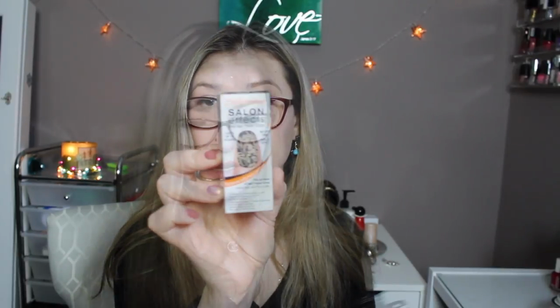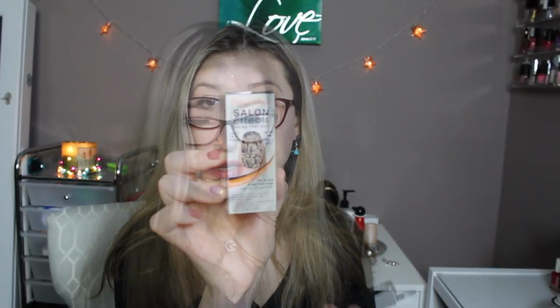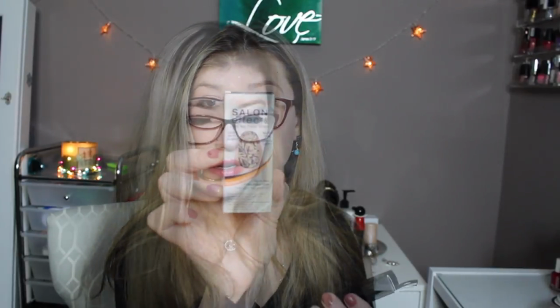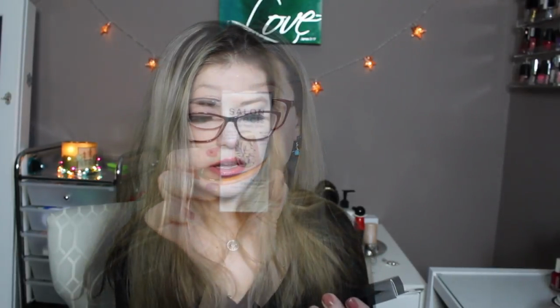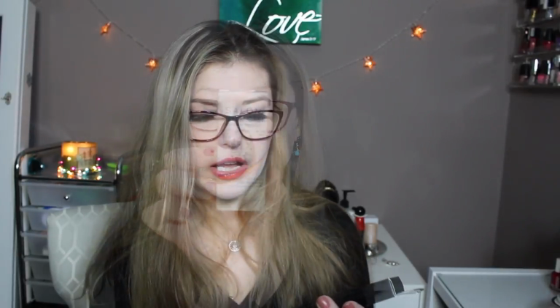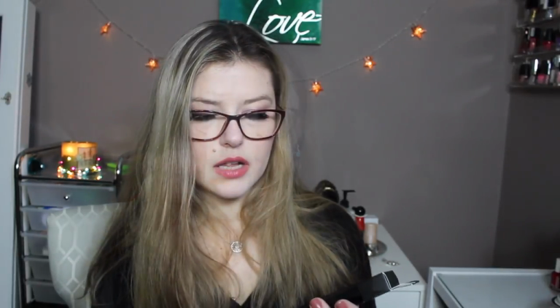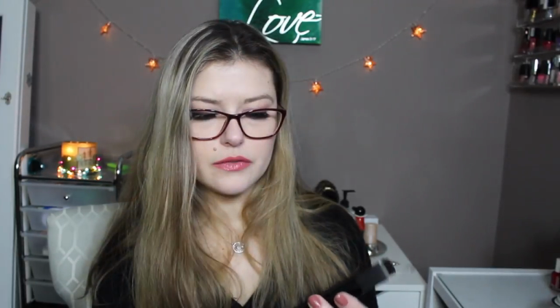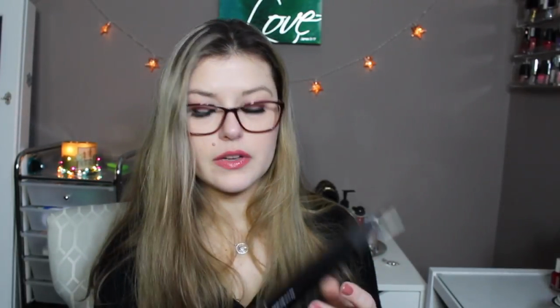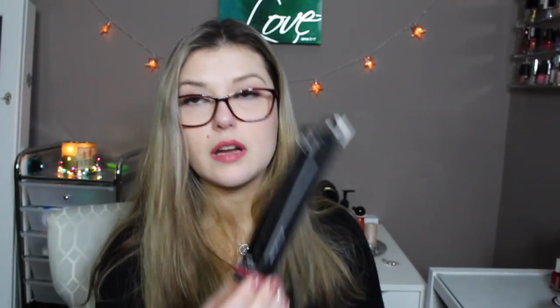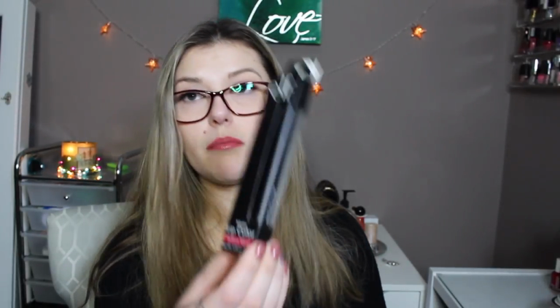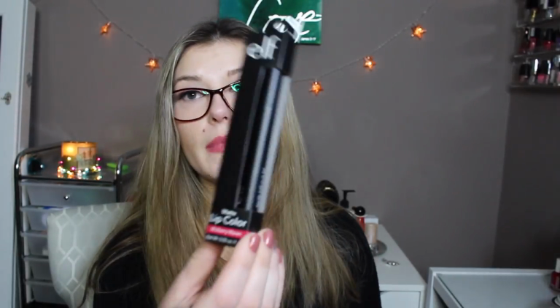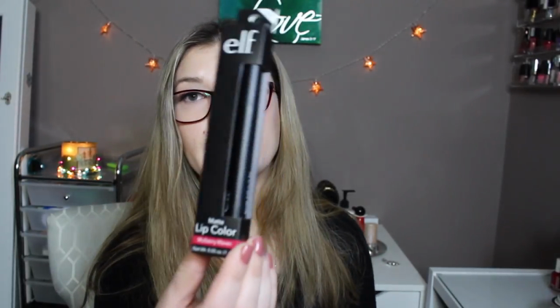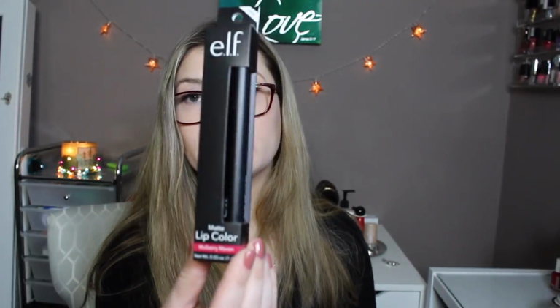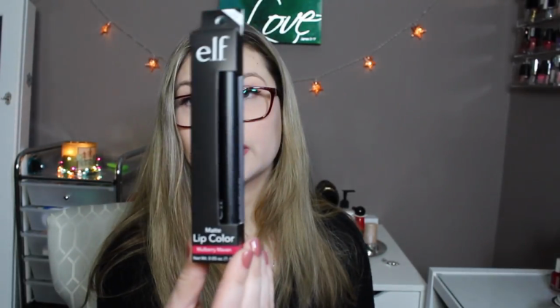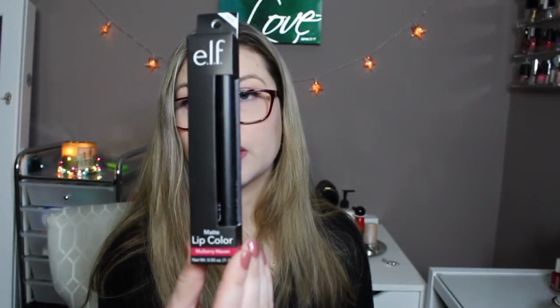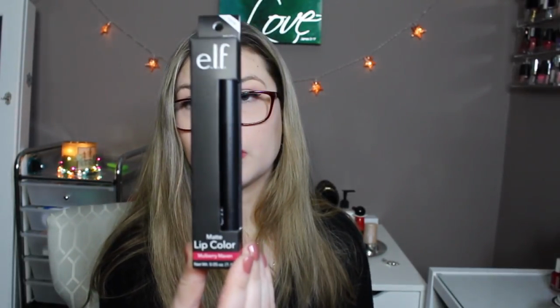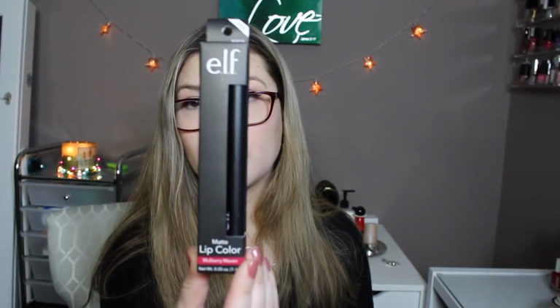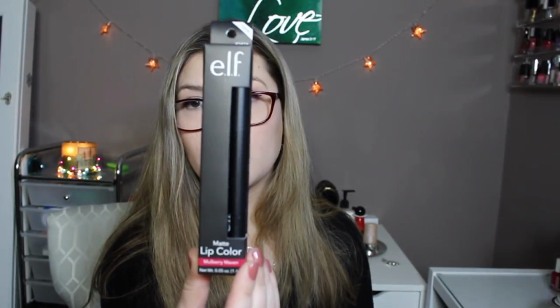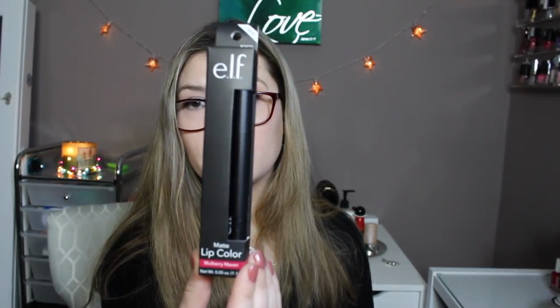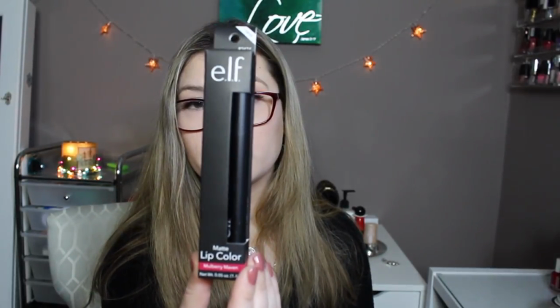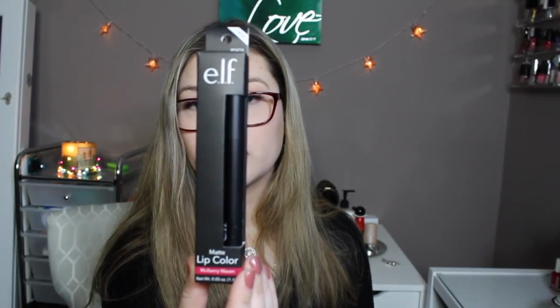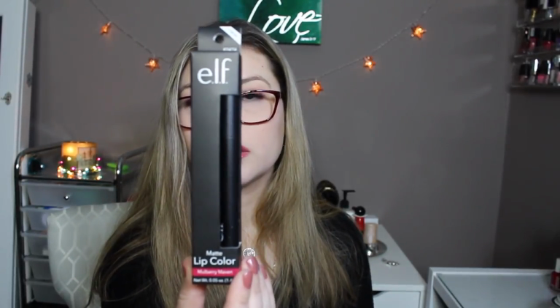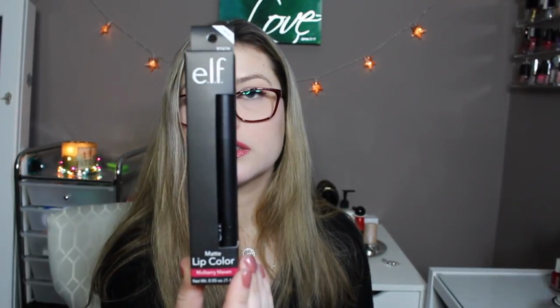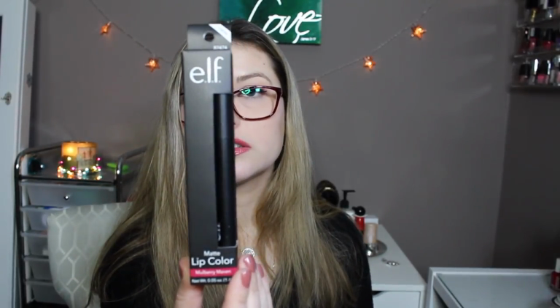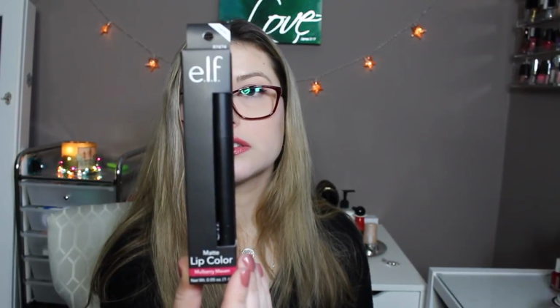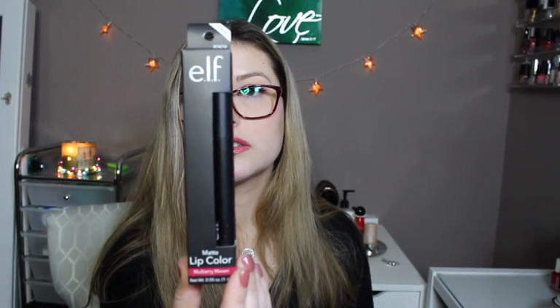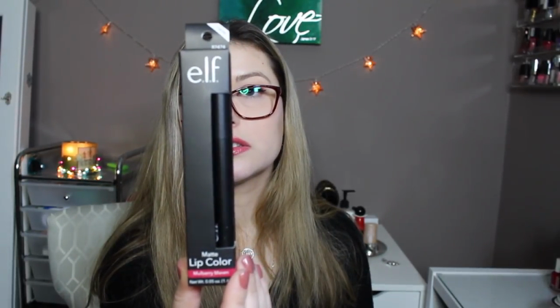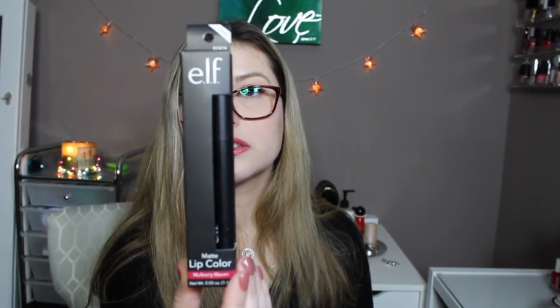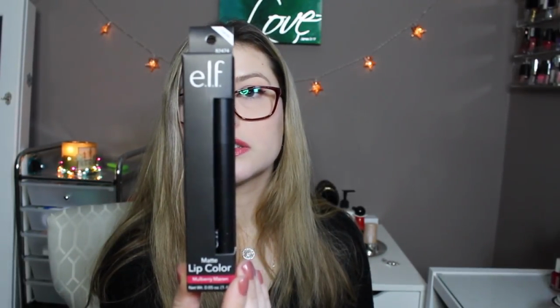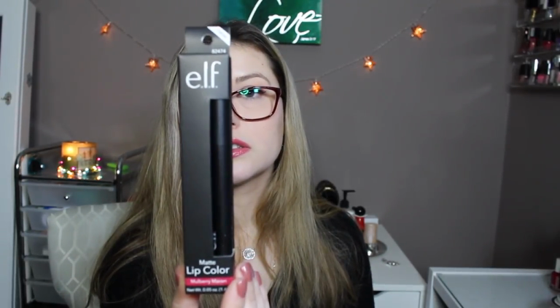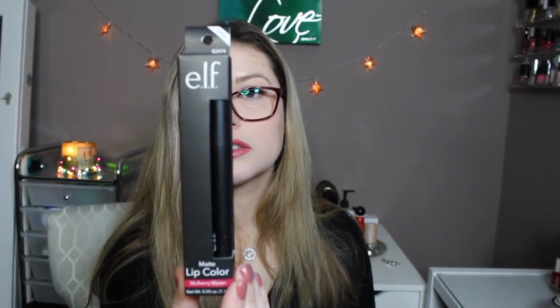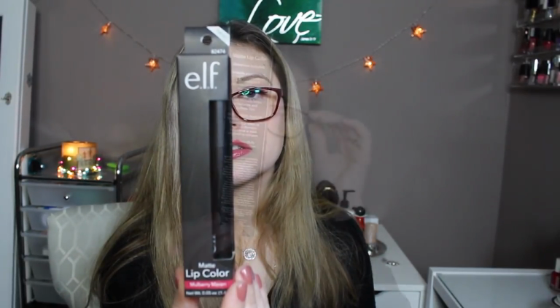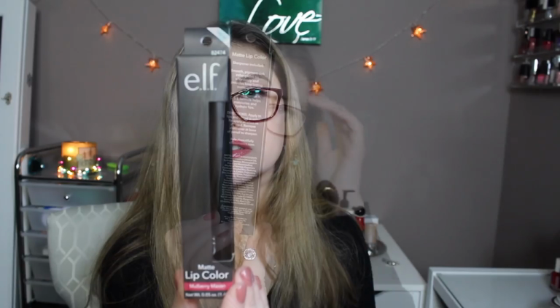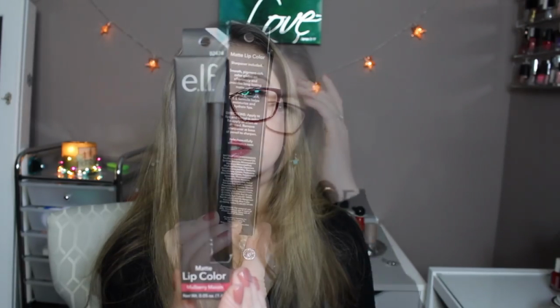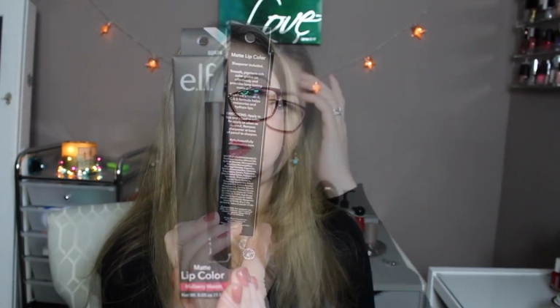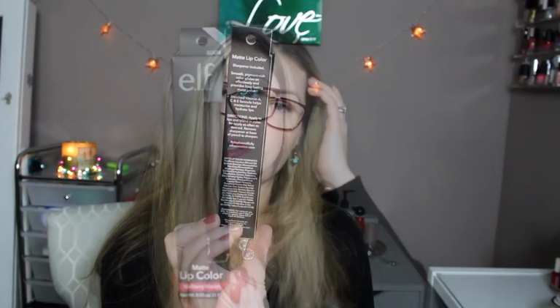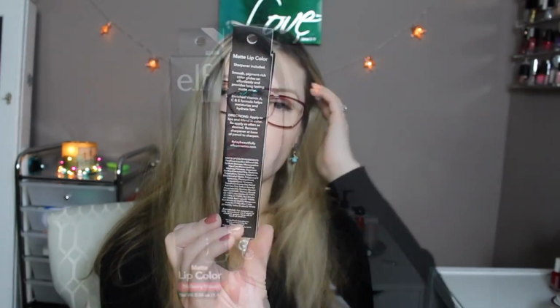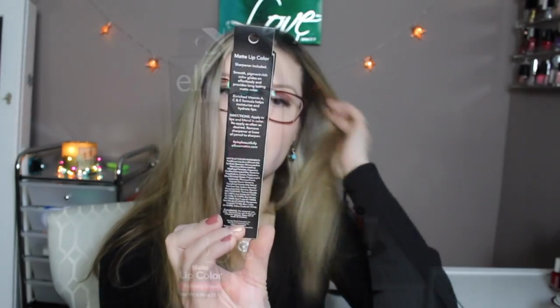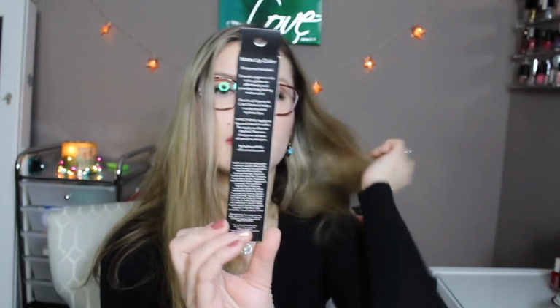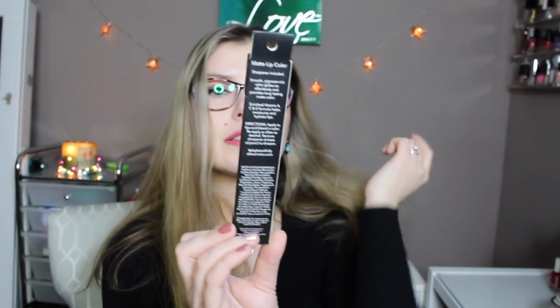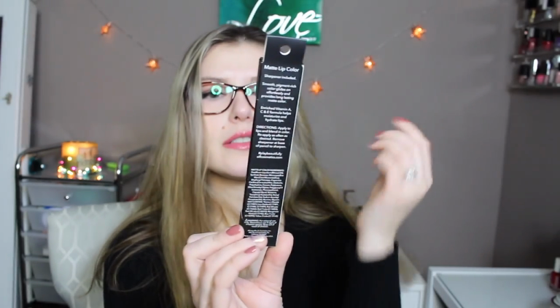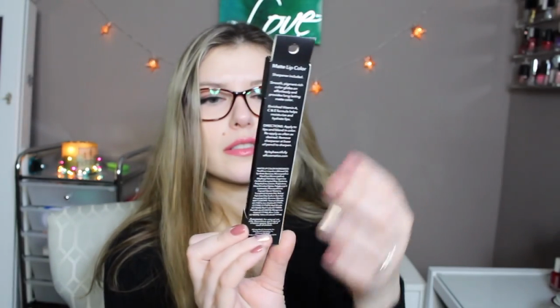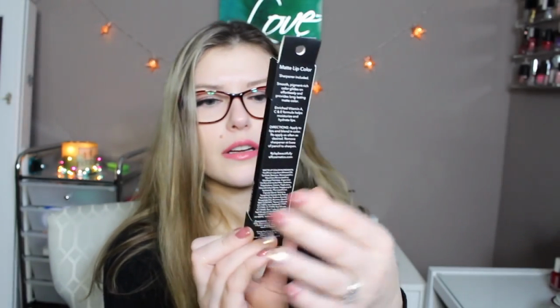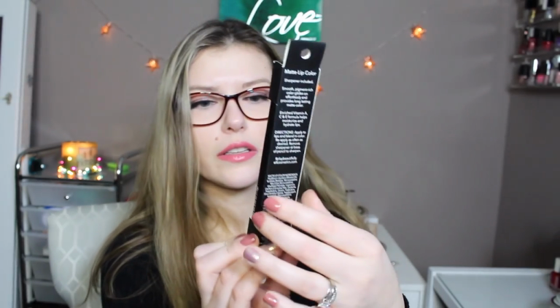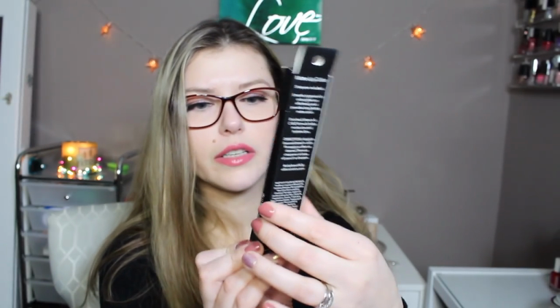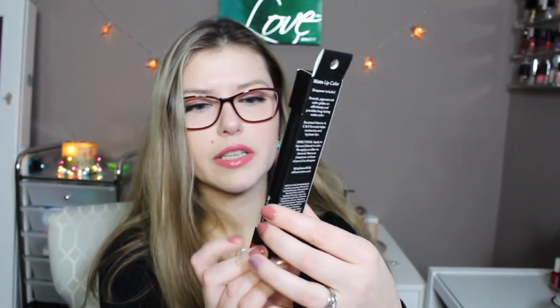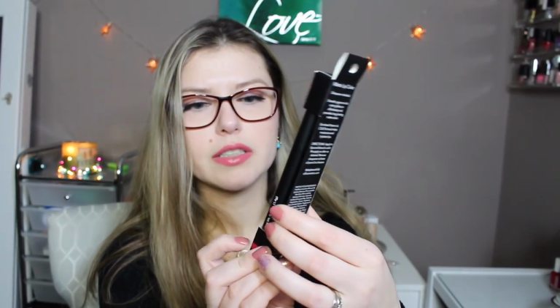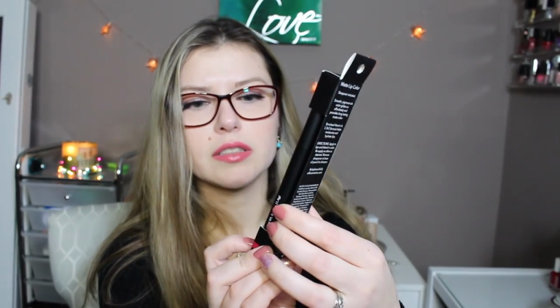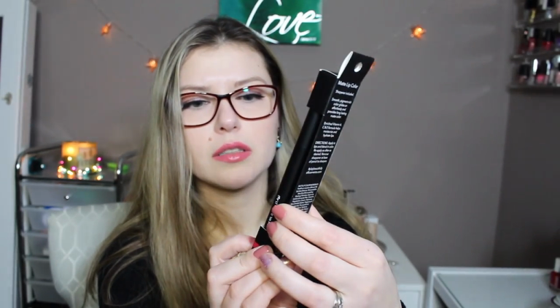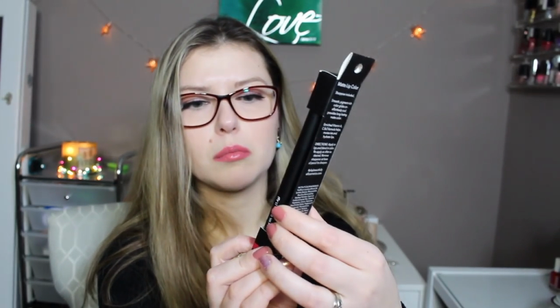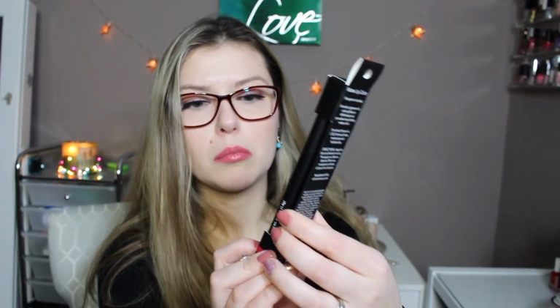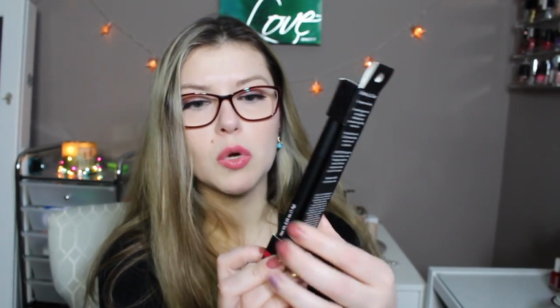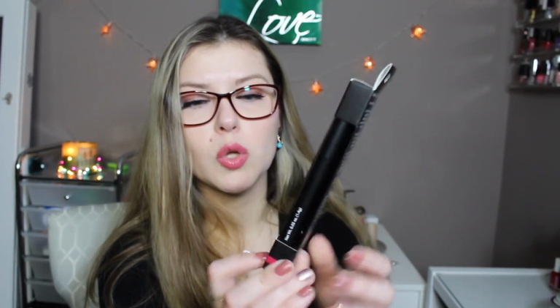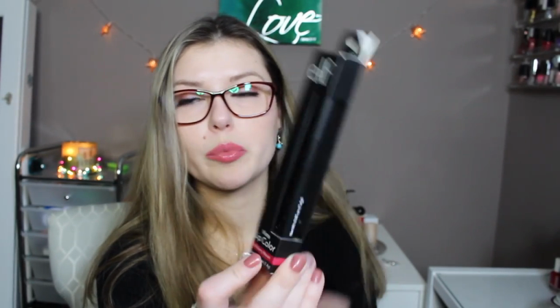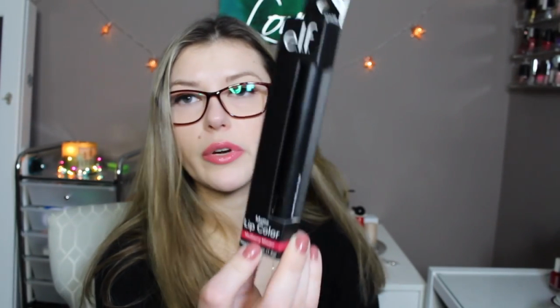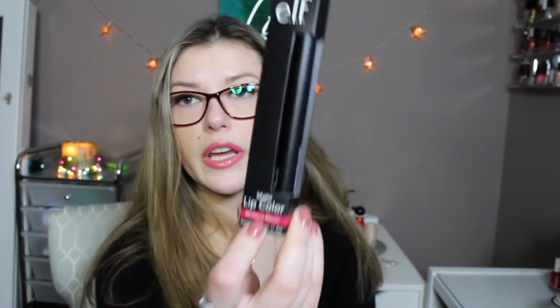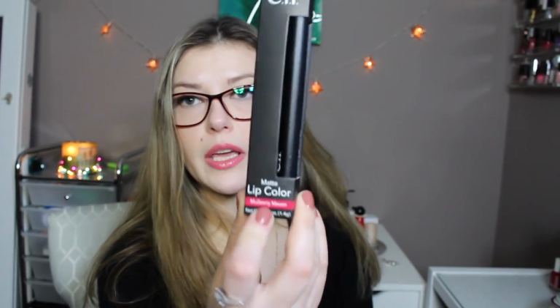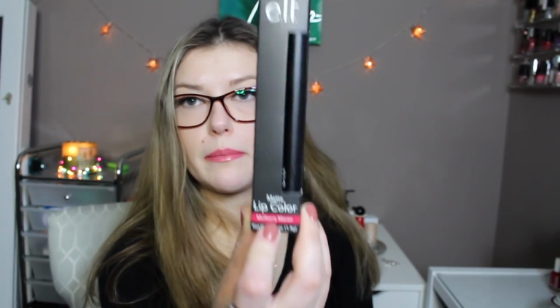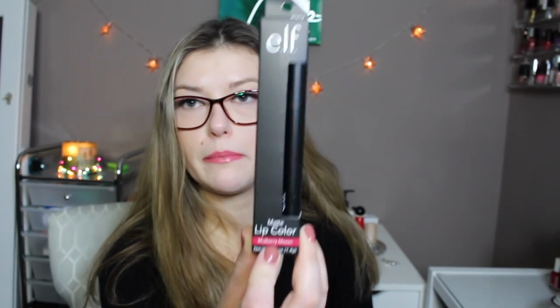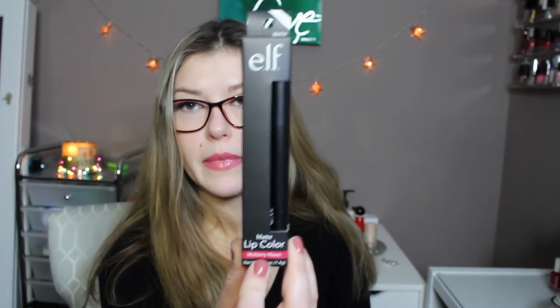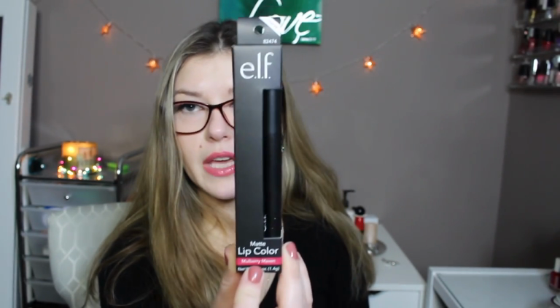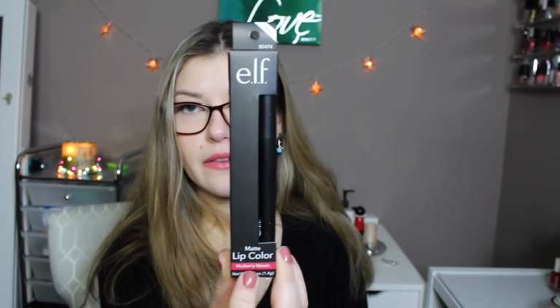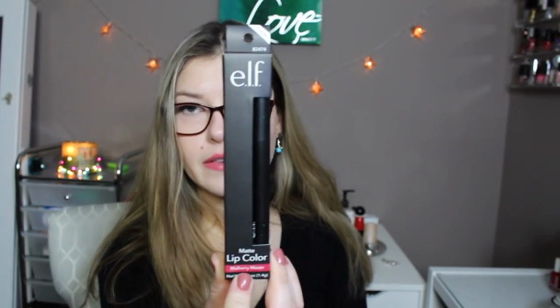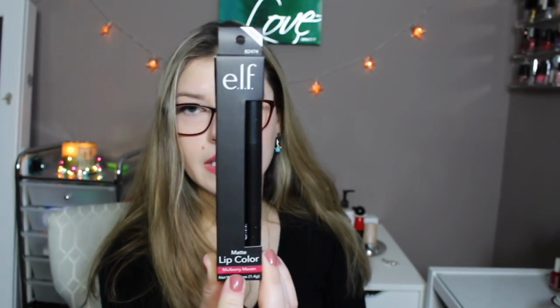ELF matte lip color — this color is Mulberry Maven.